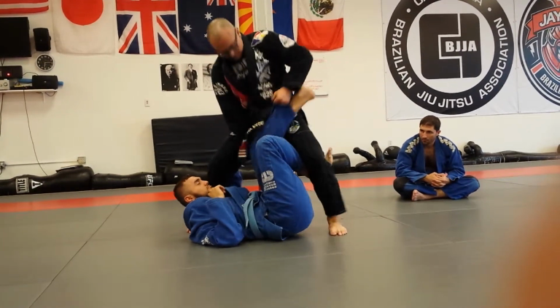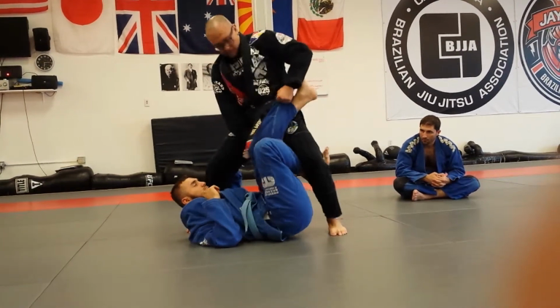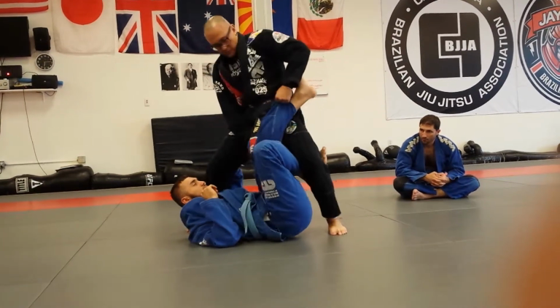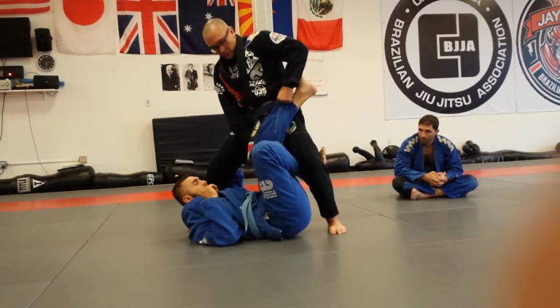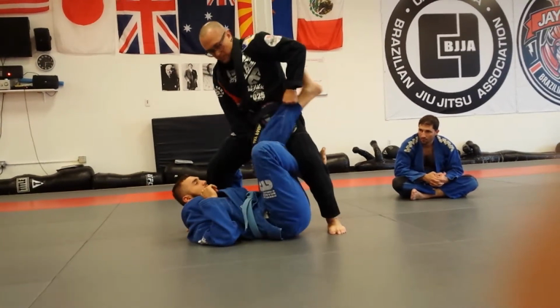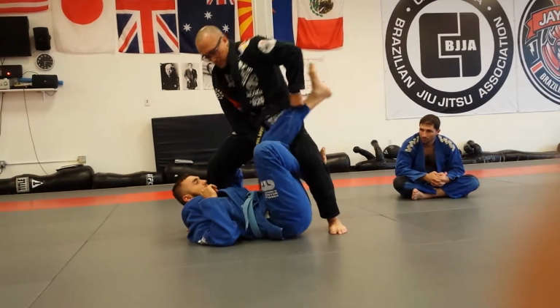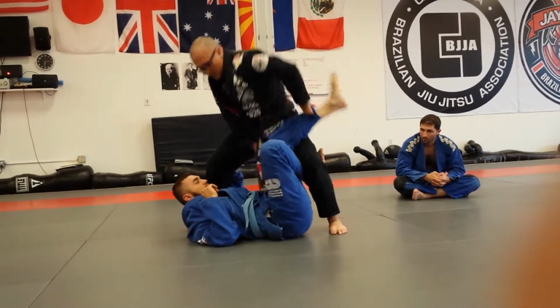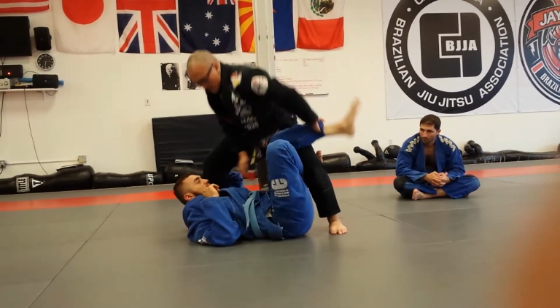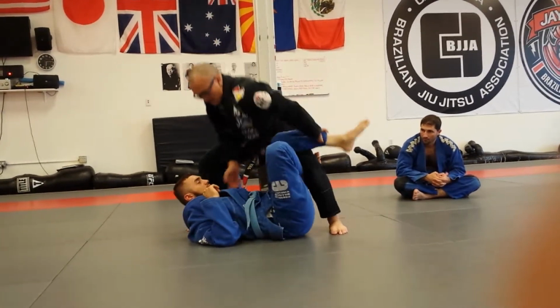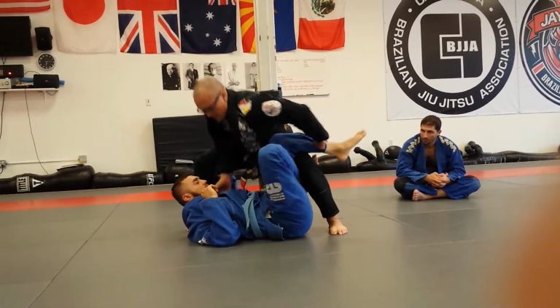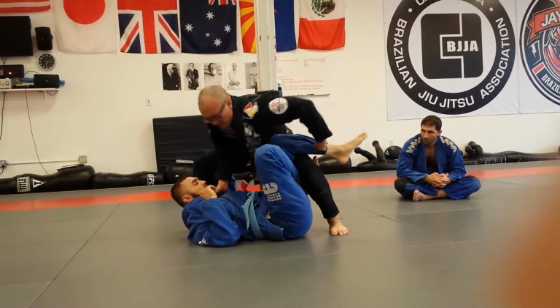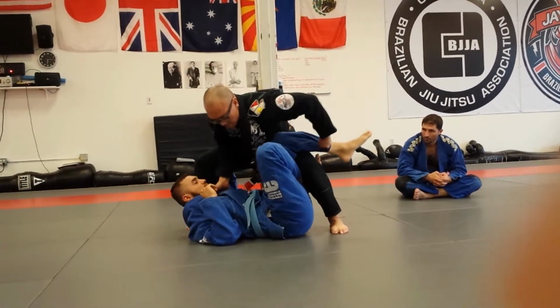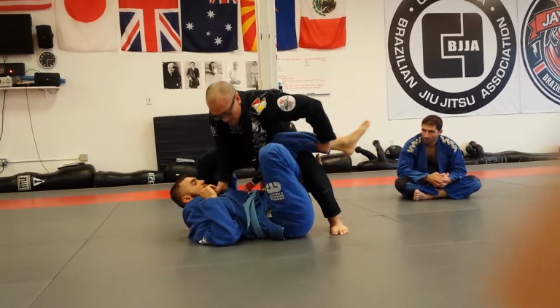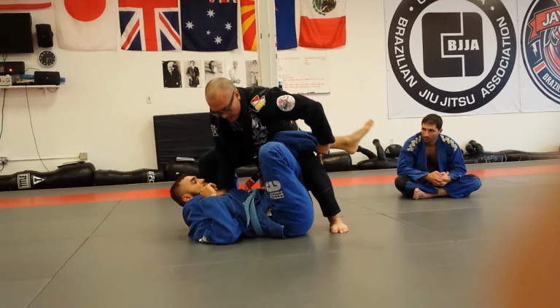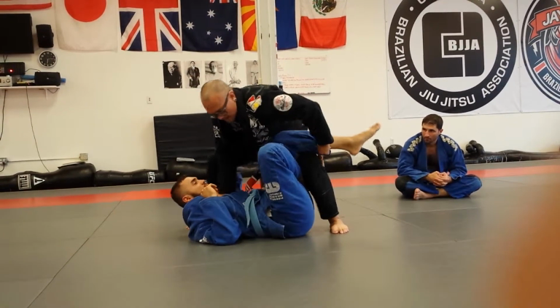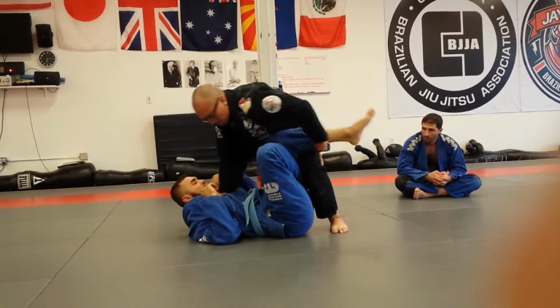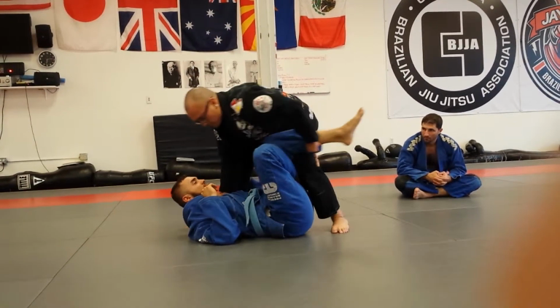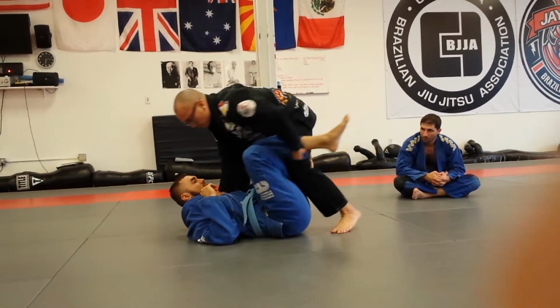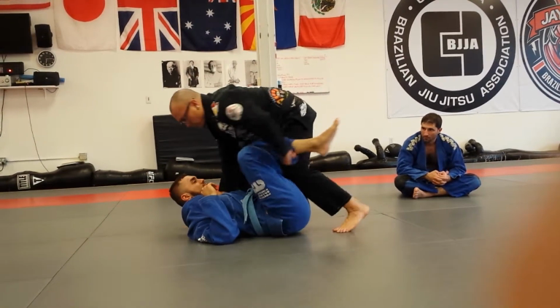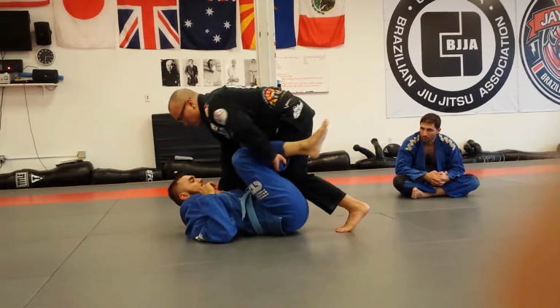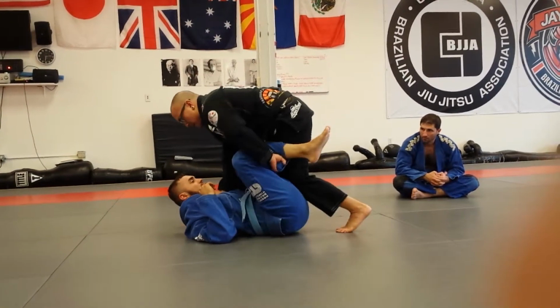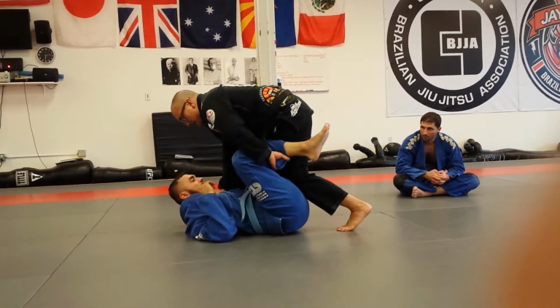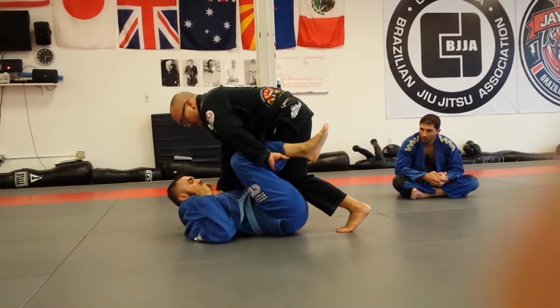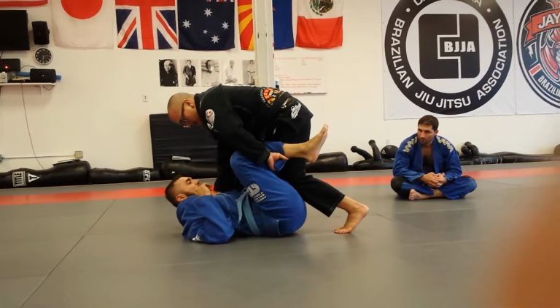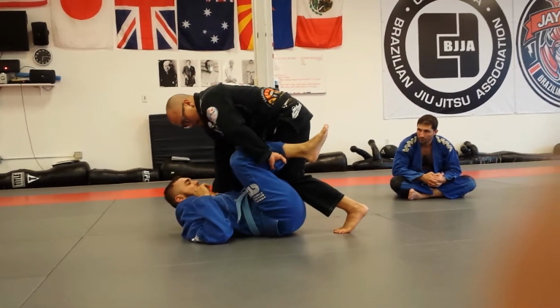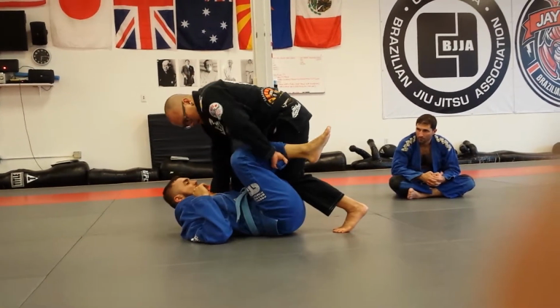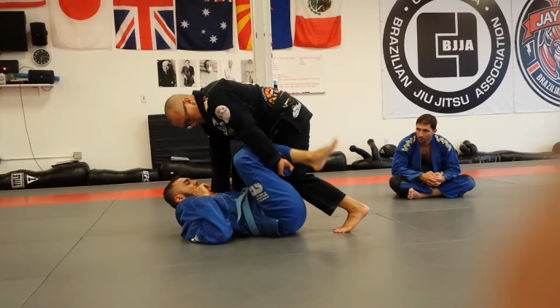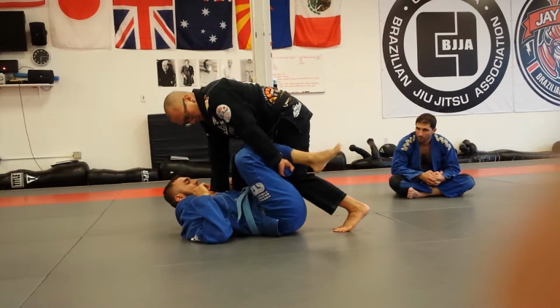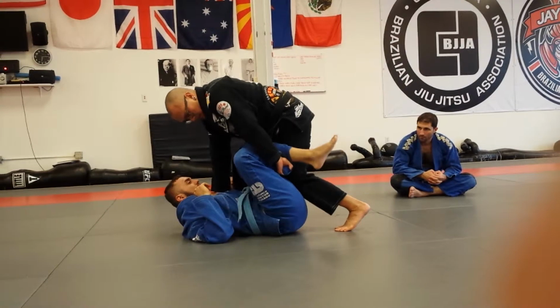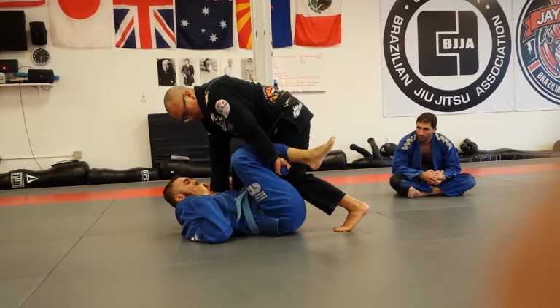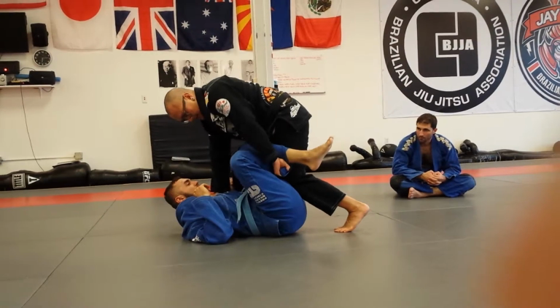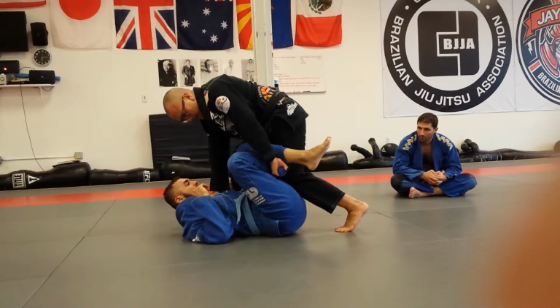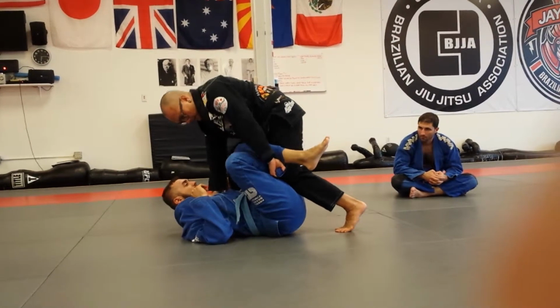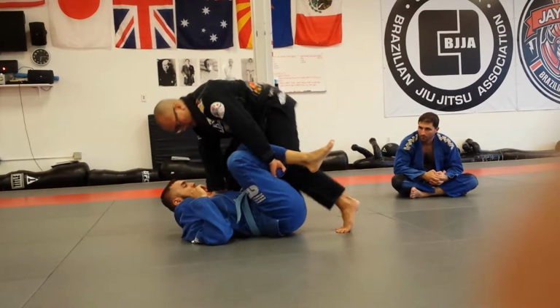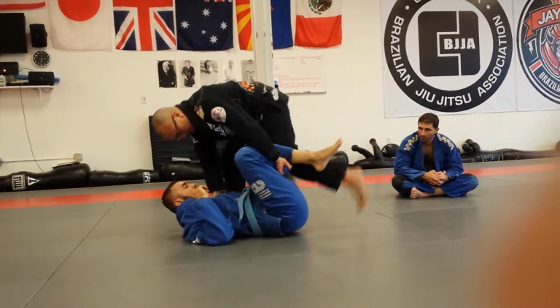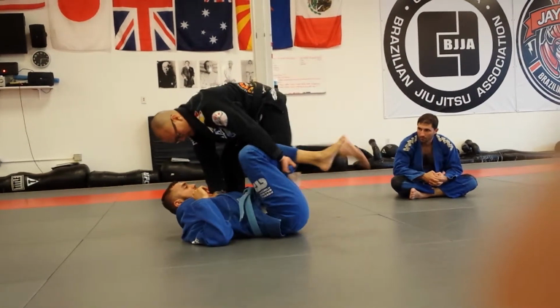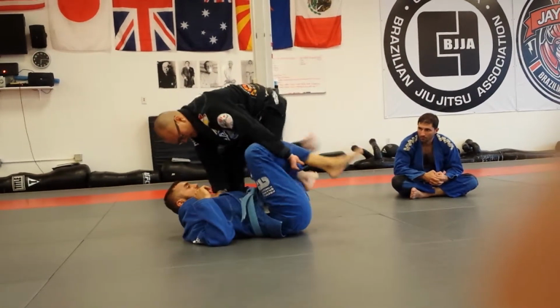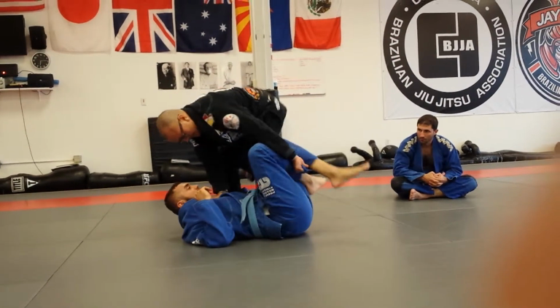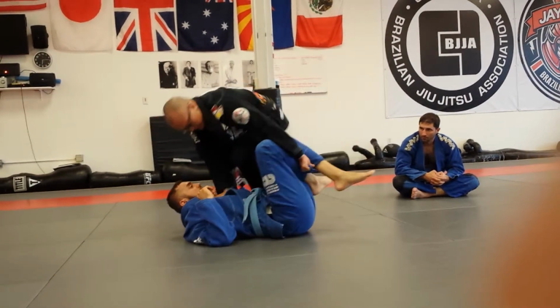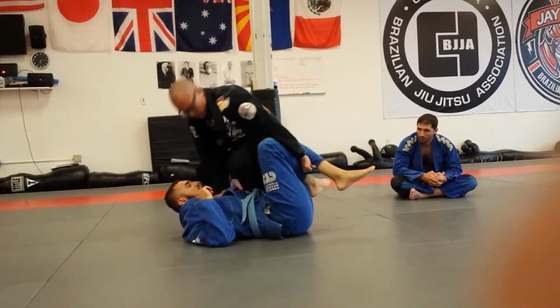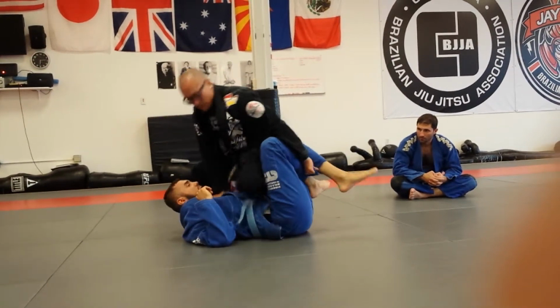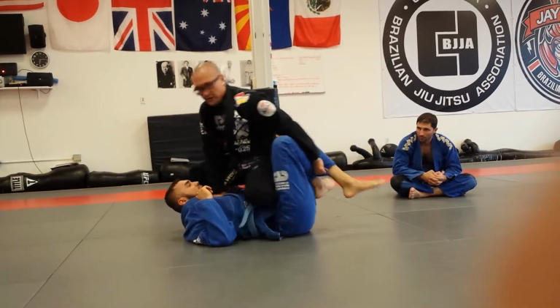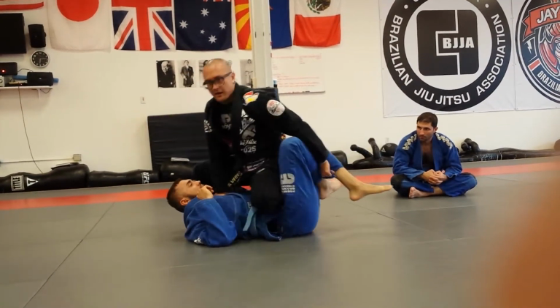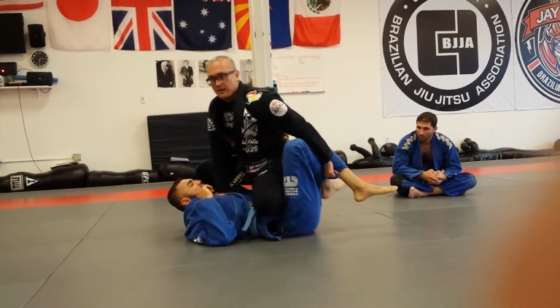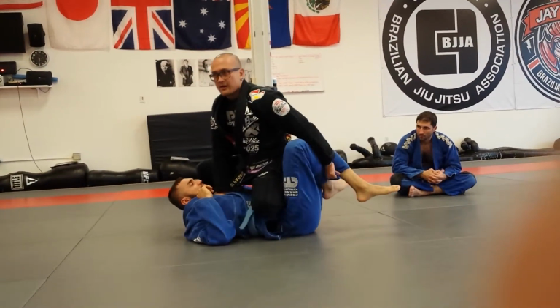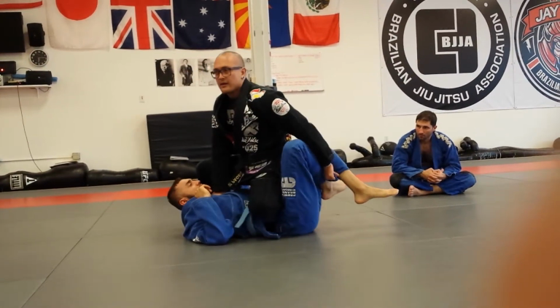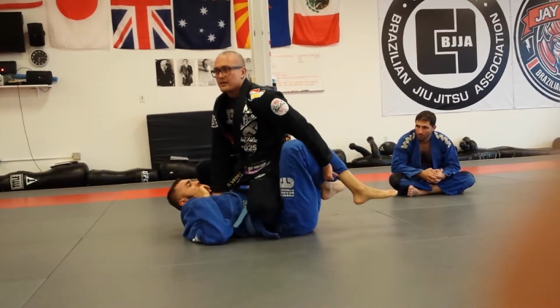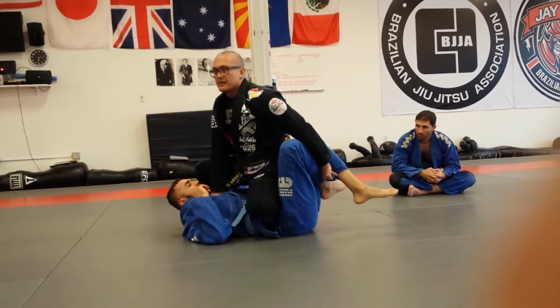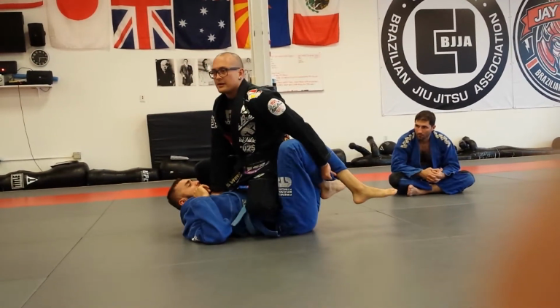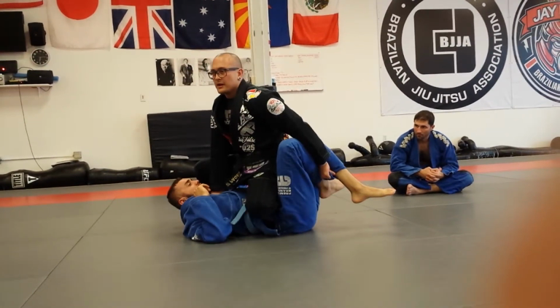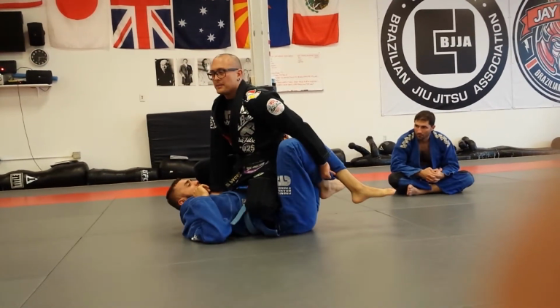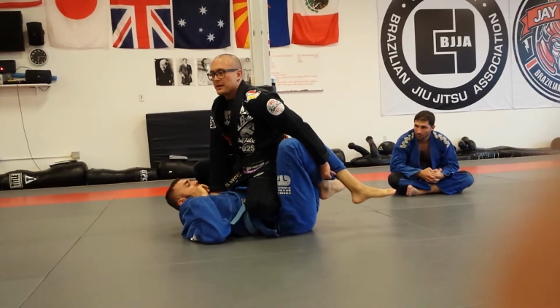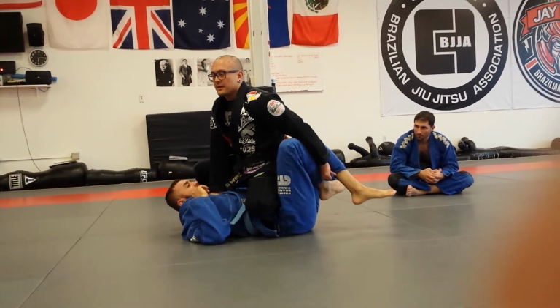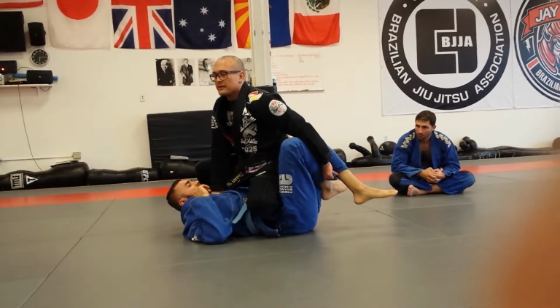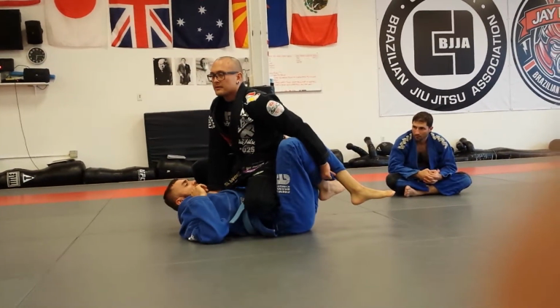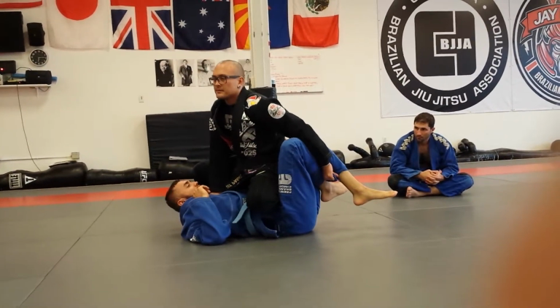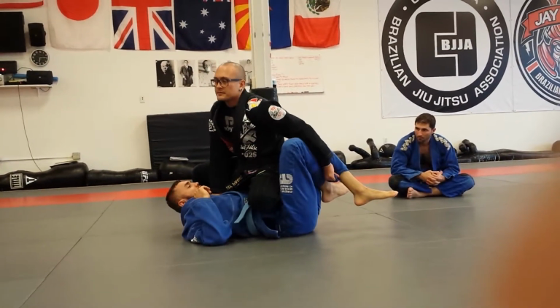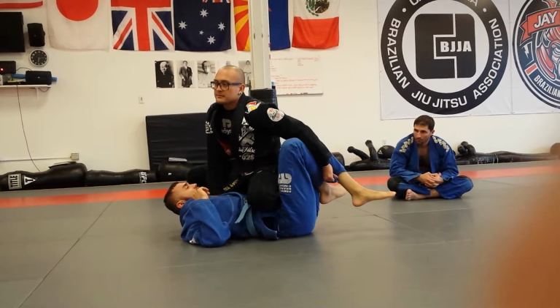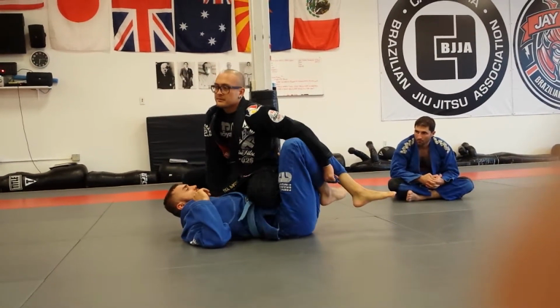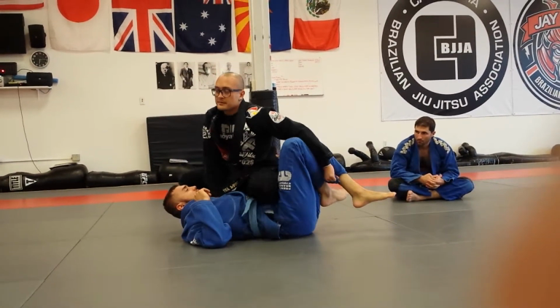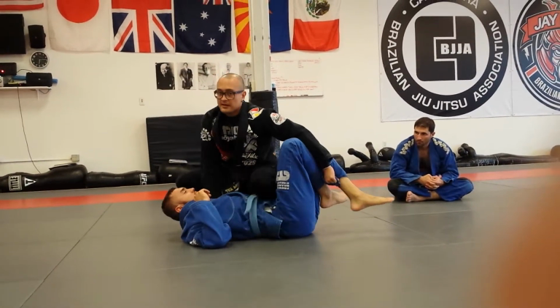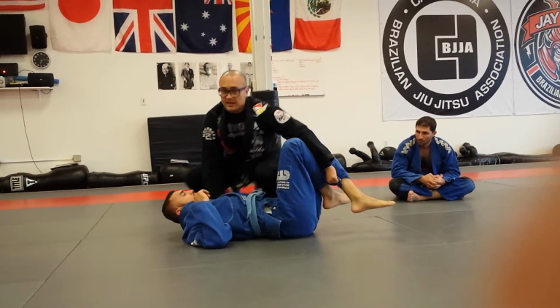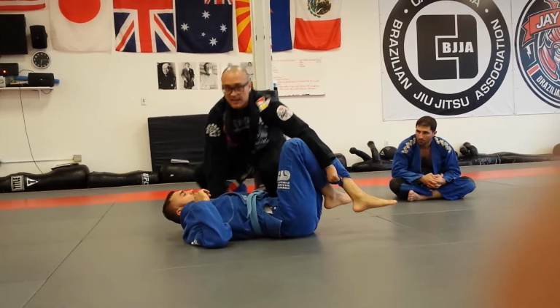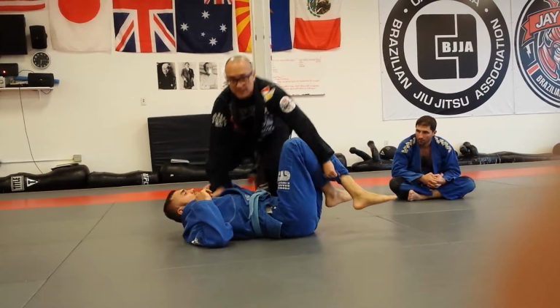Boom, pop, turn my knee, punch it down, slide it over, in the arm belly, okay?